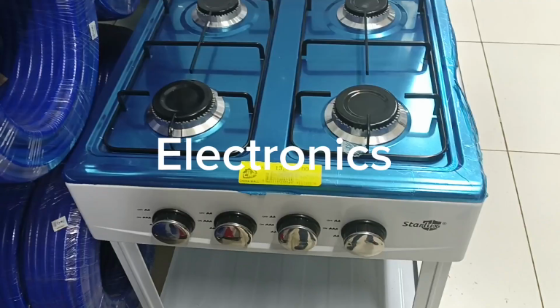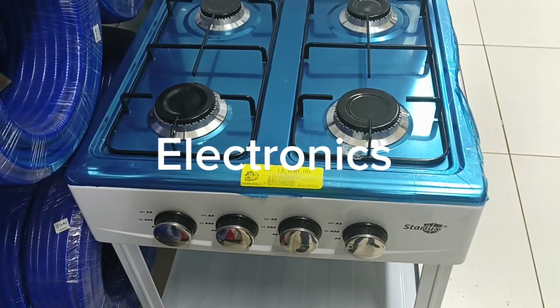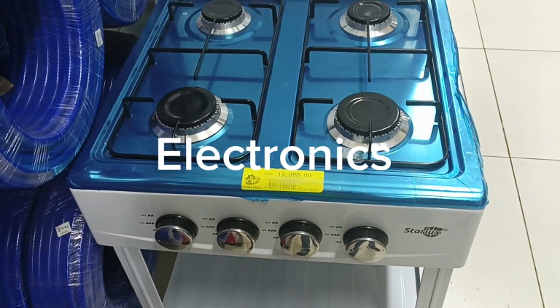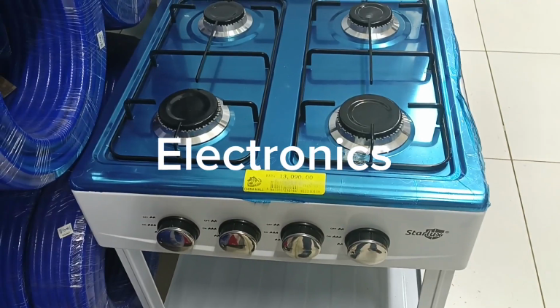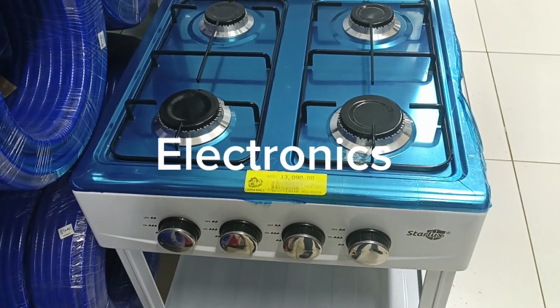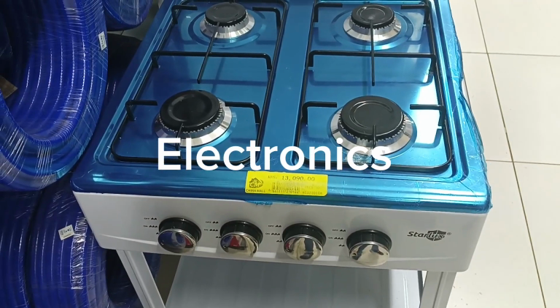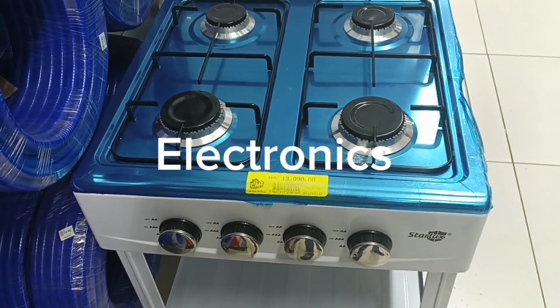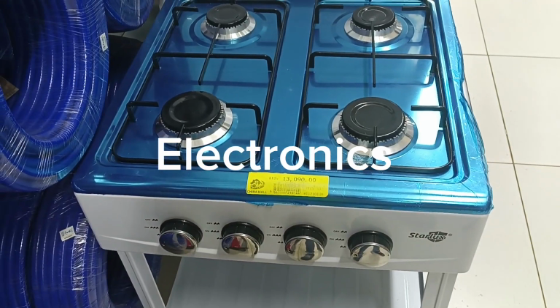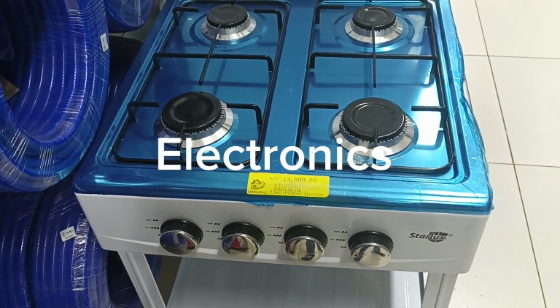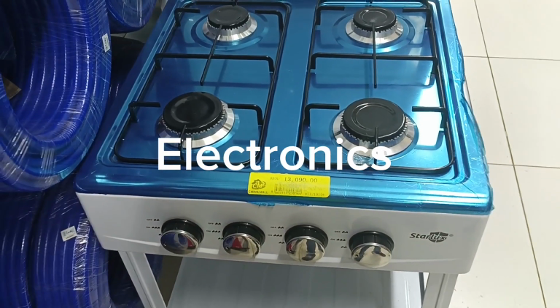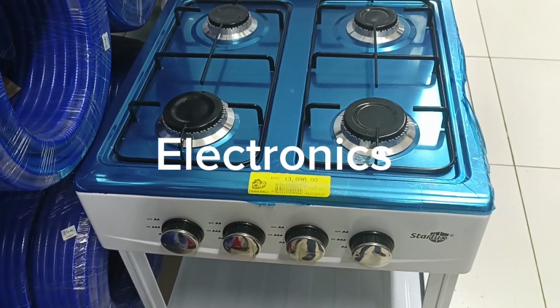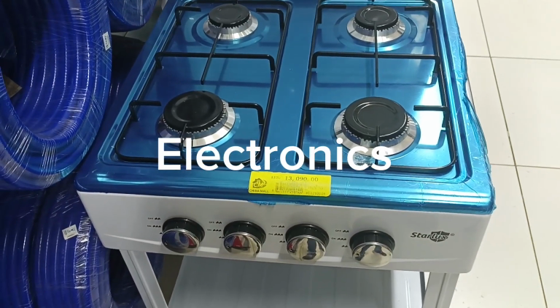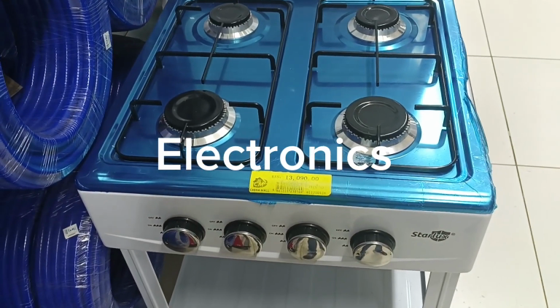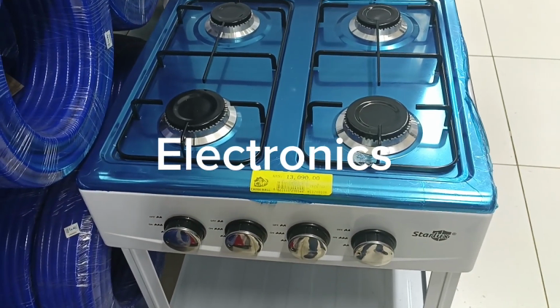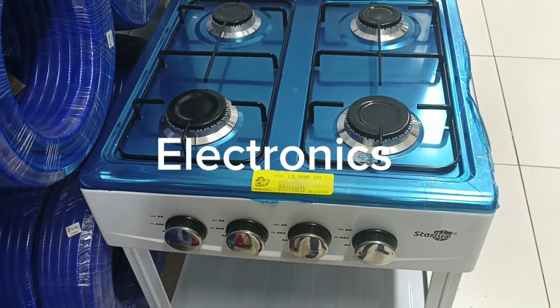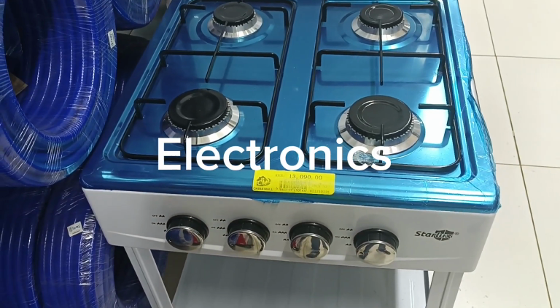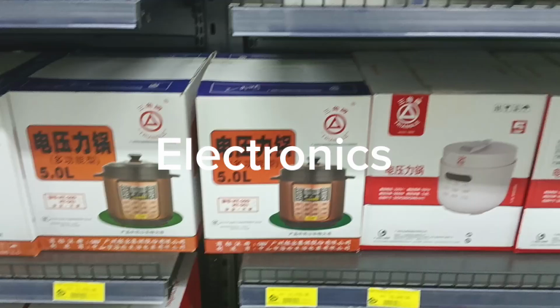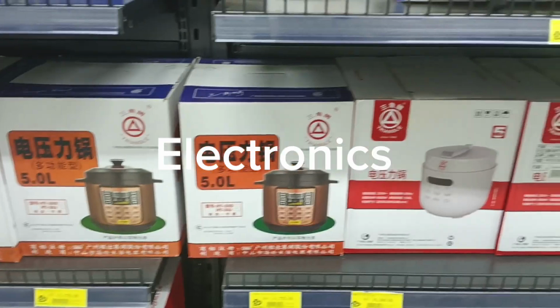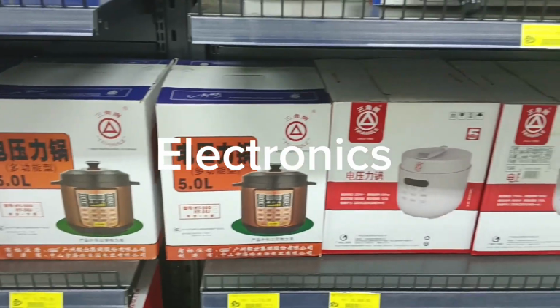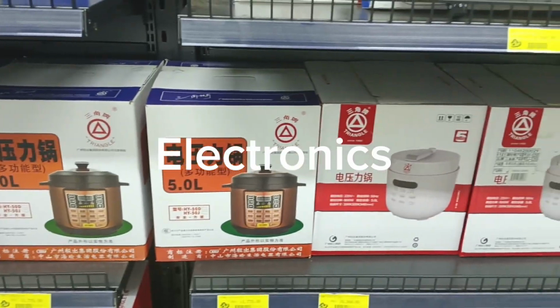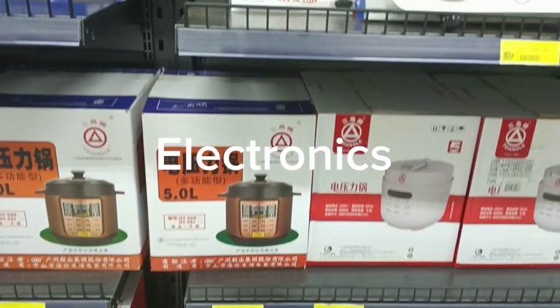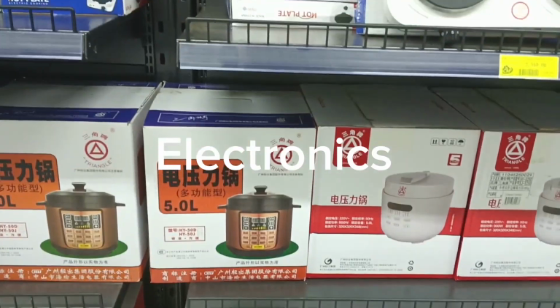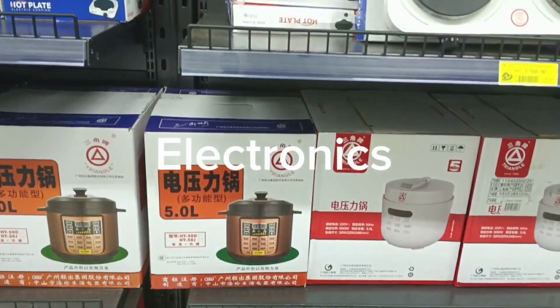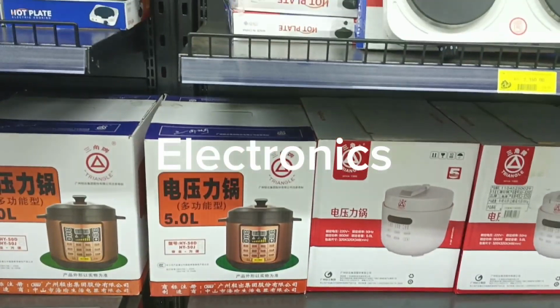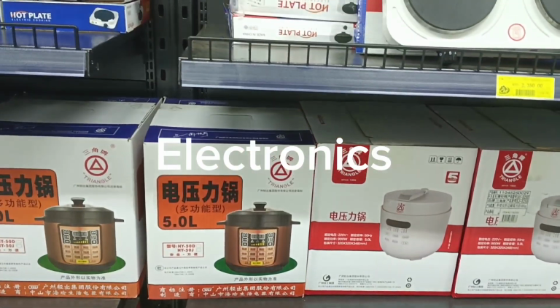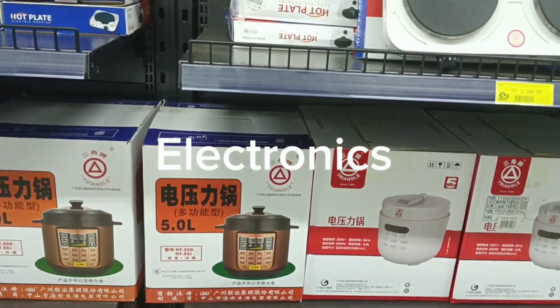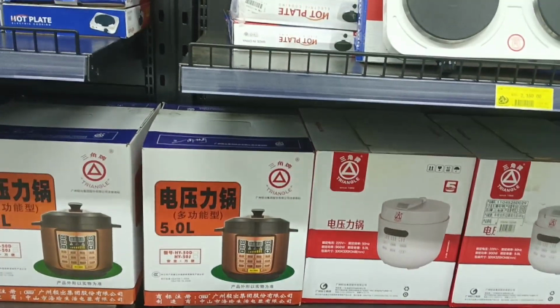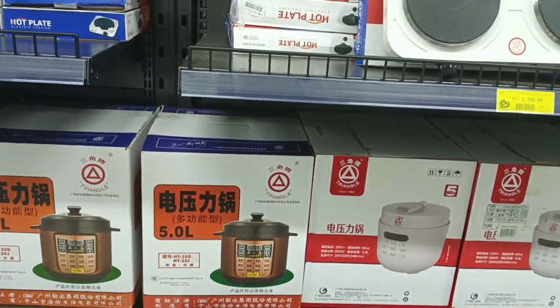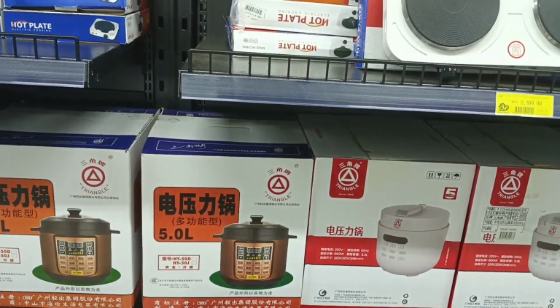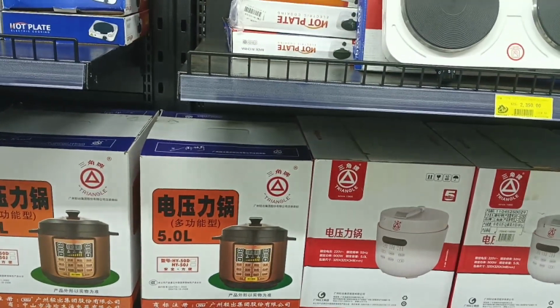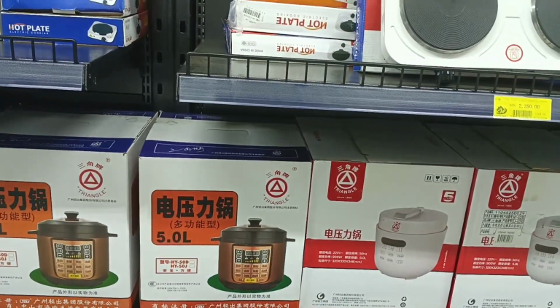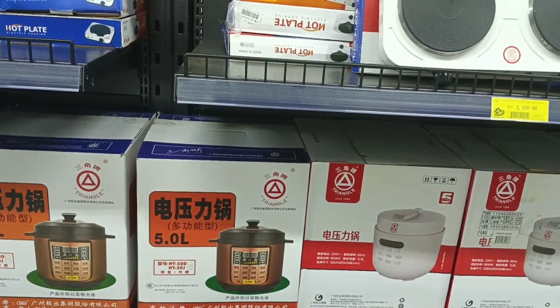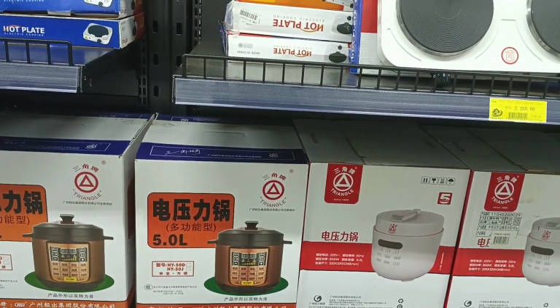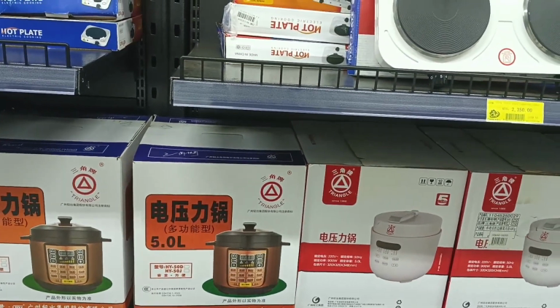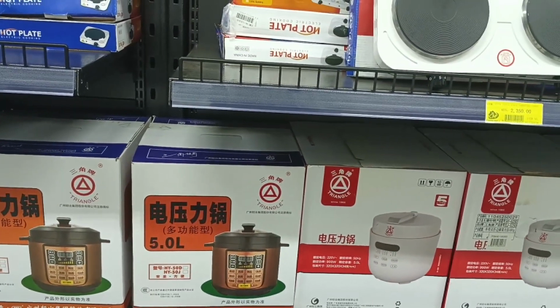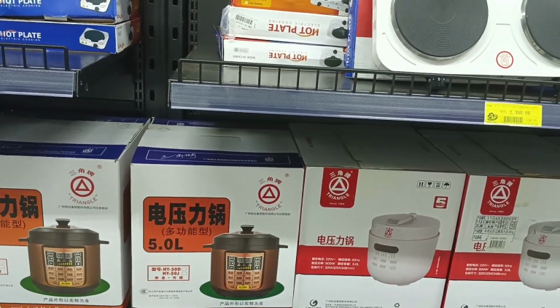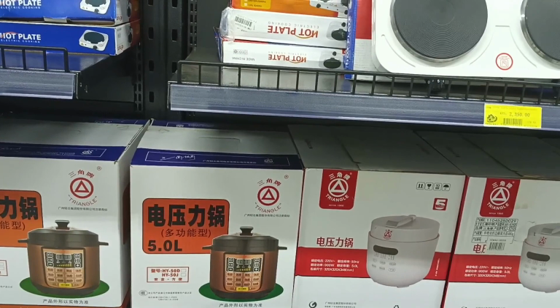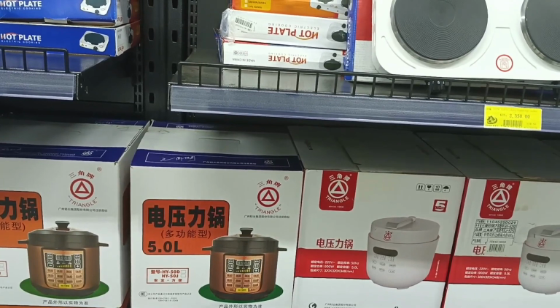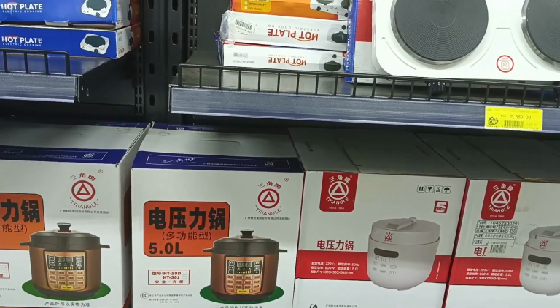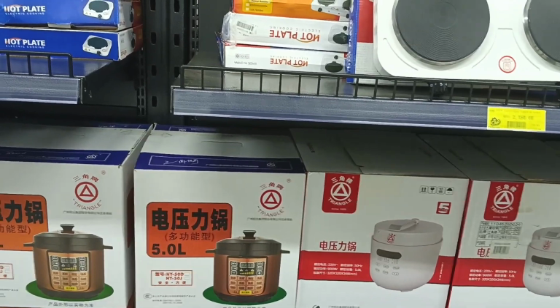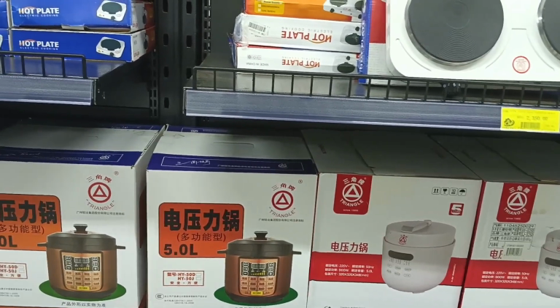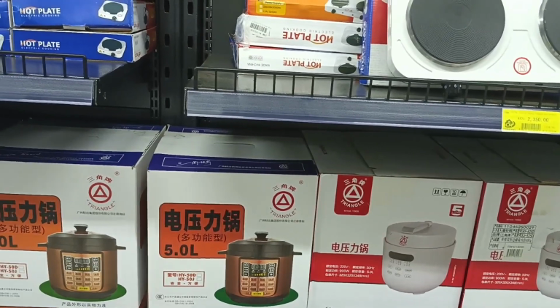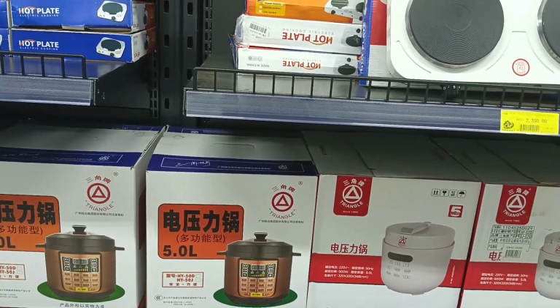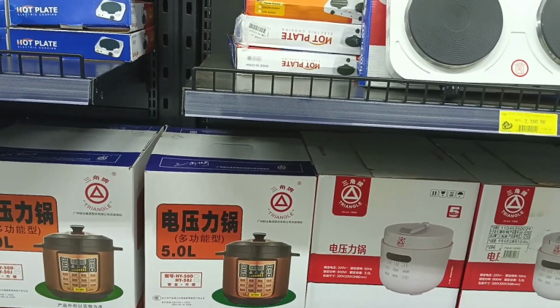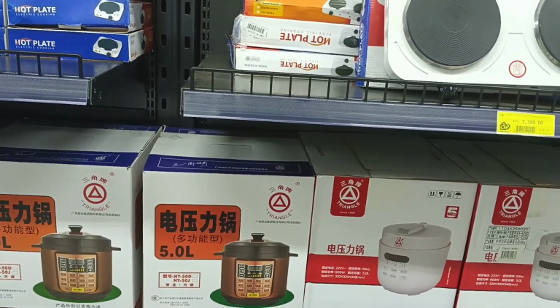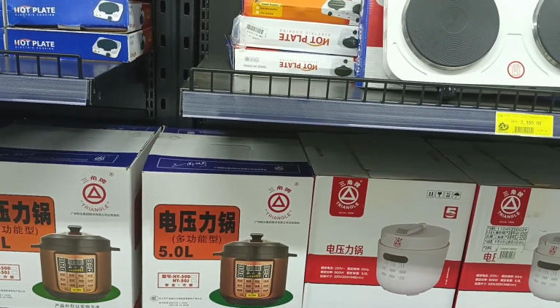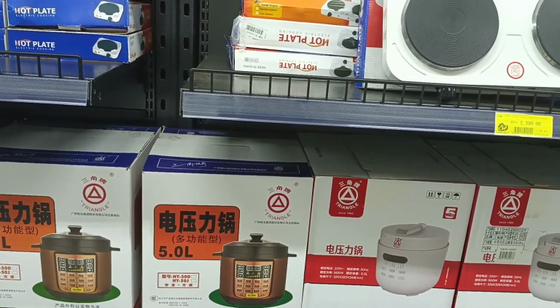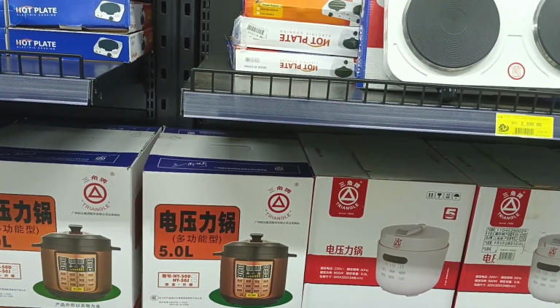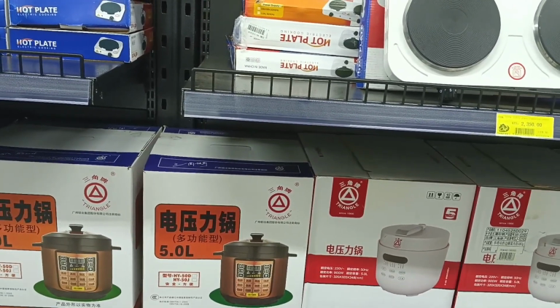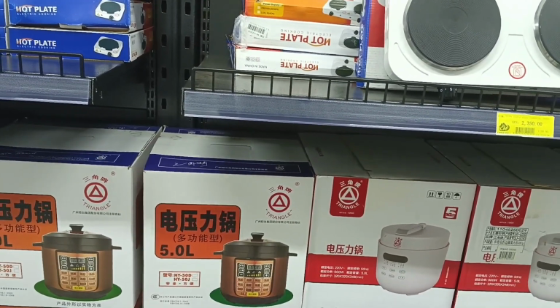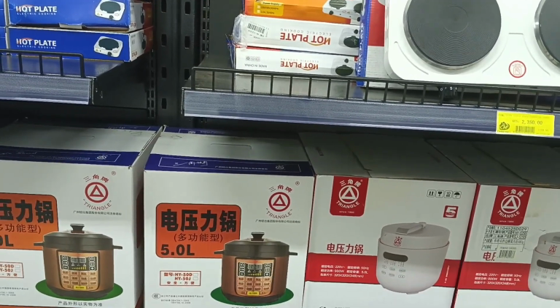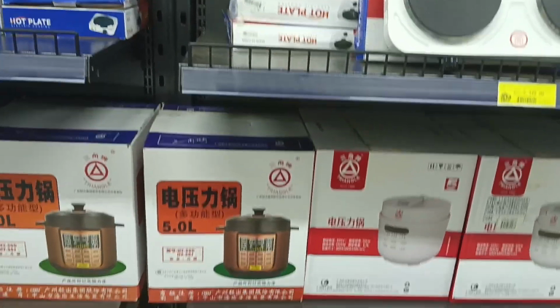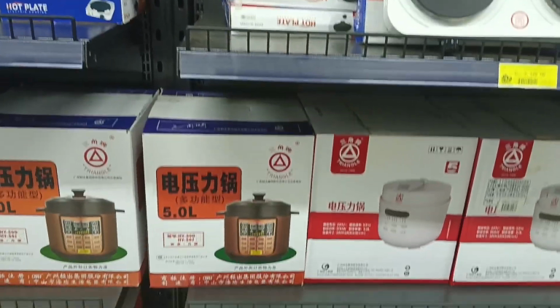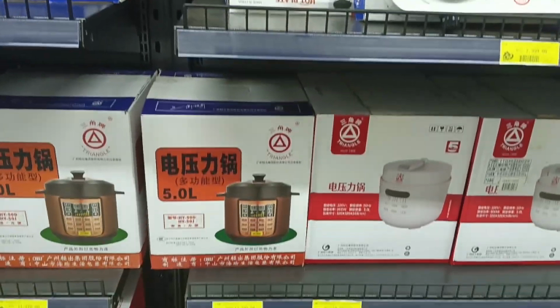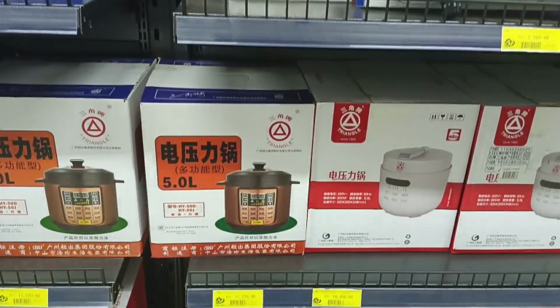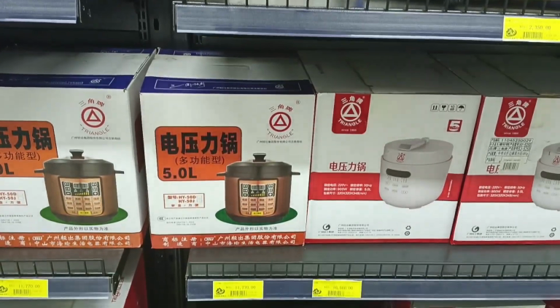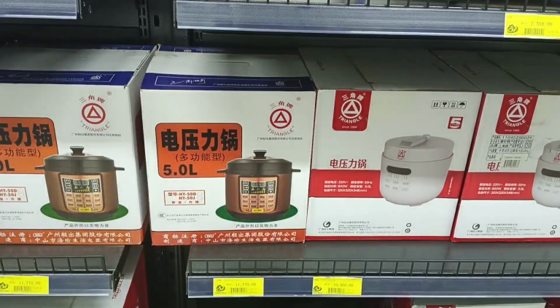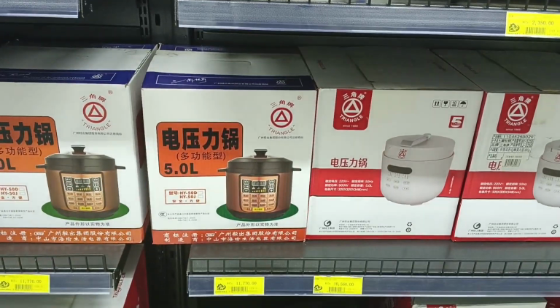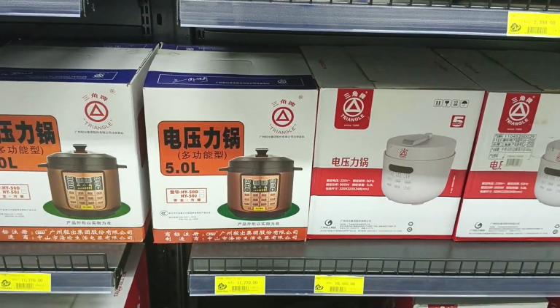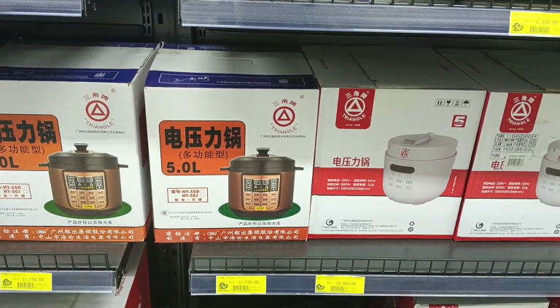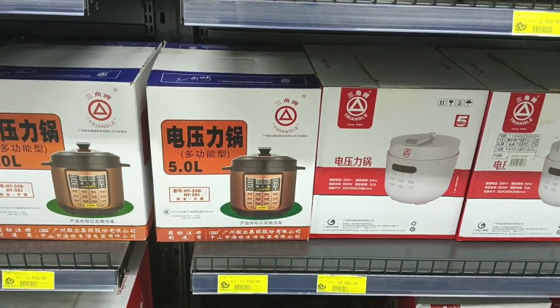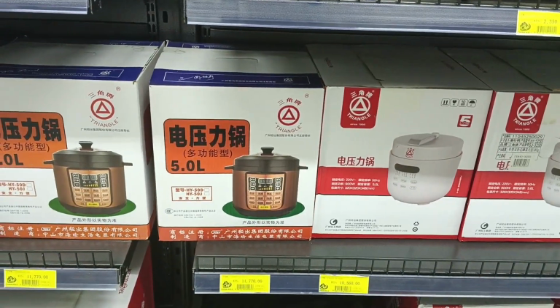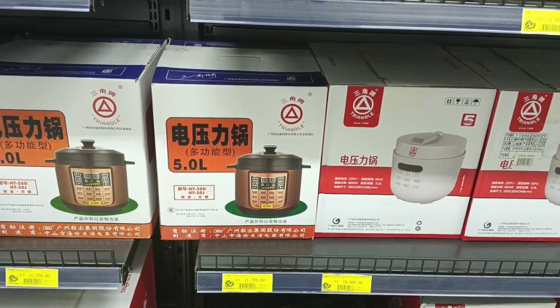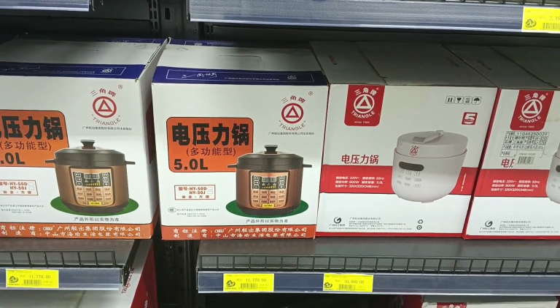Under electronics, you will find a microwave, rice cooker, electric stoves, and speakers.